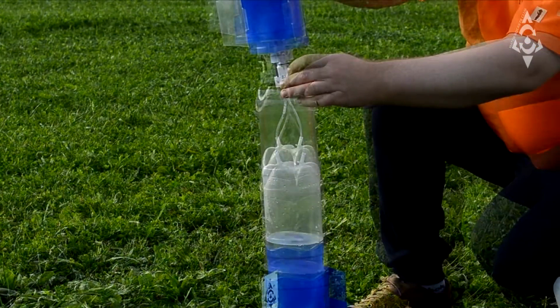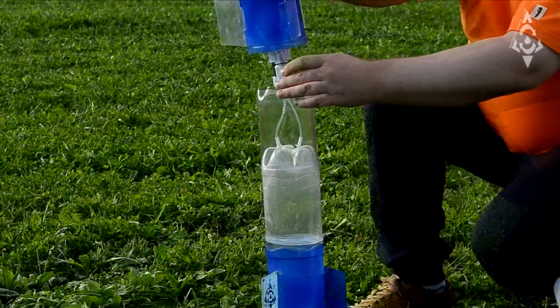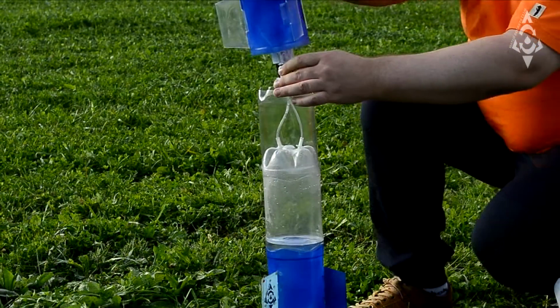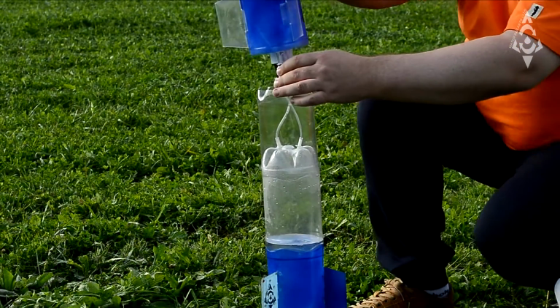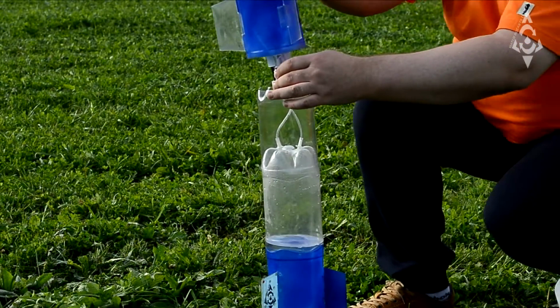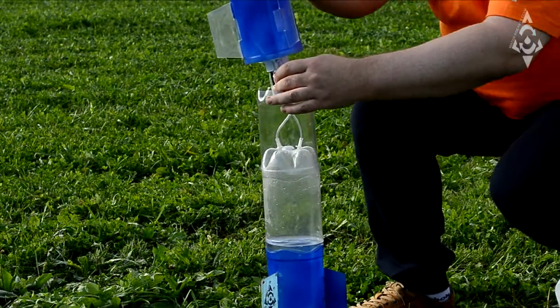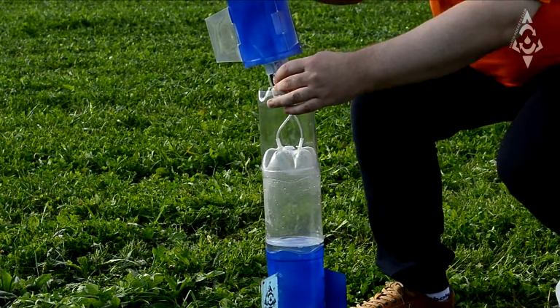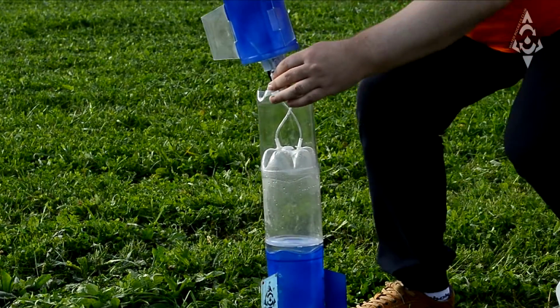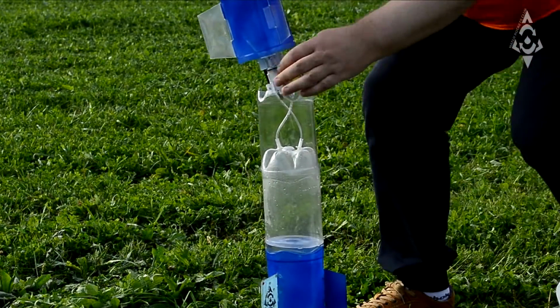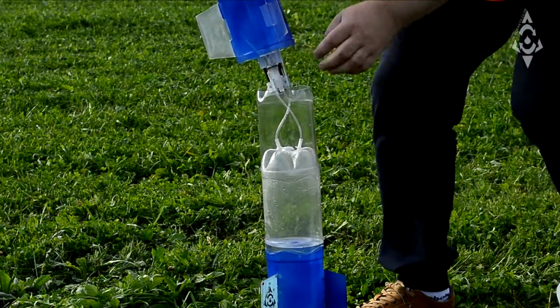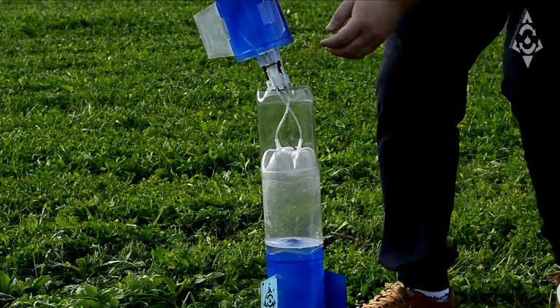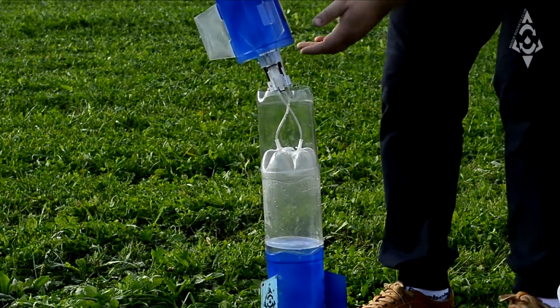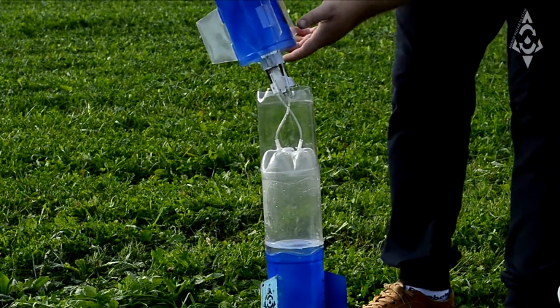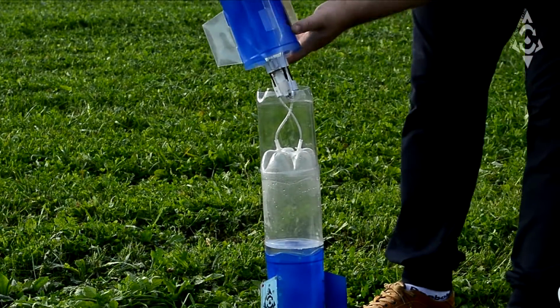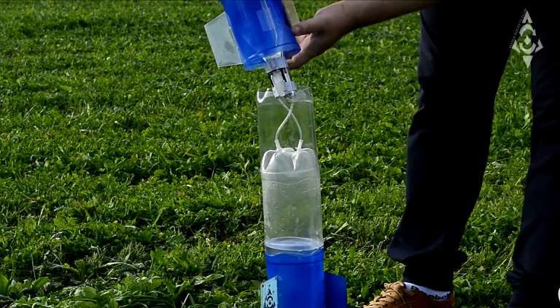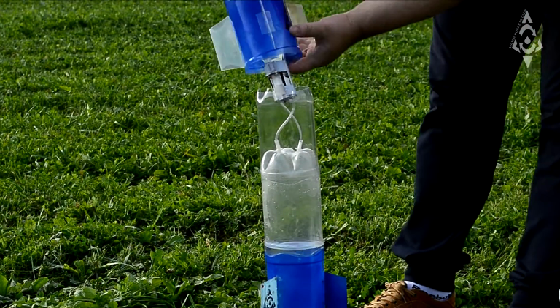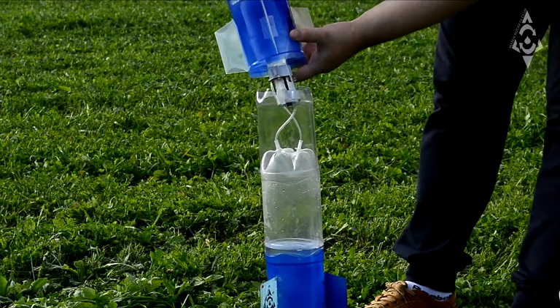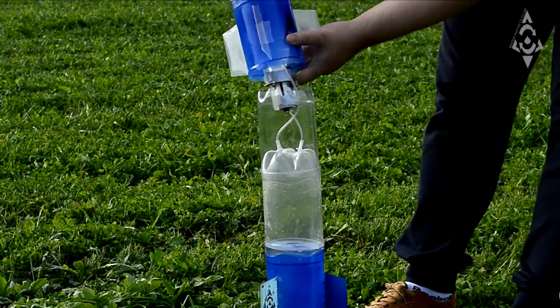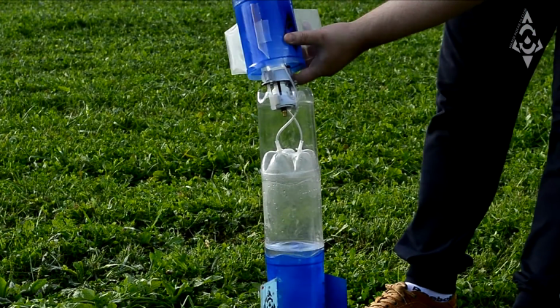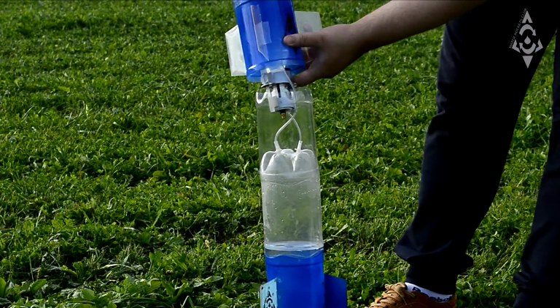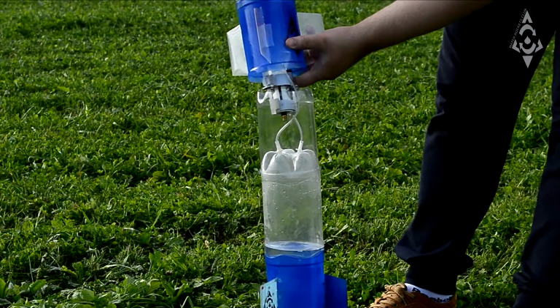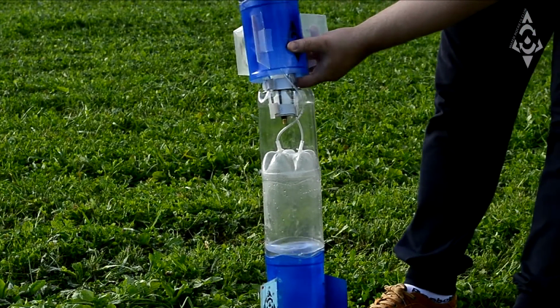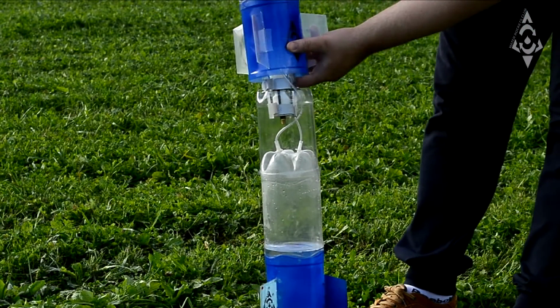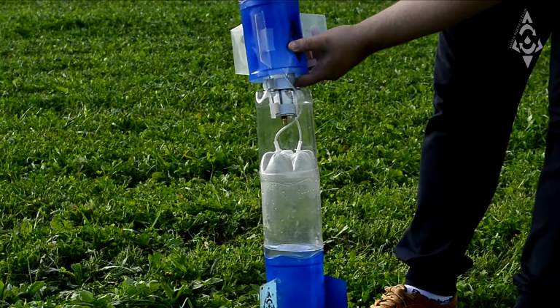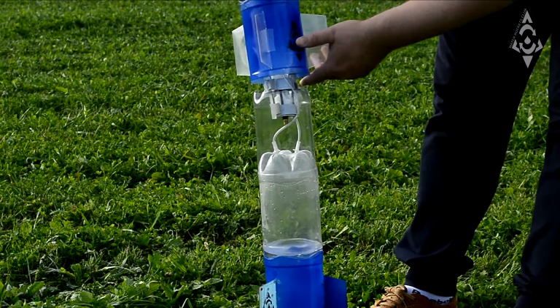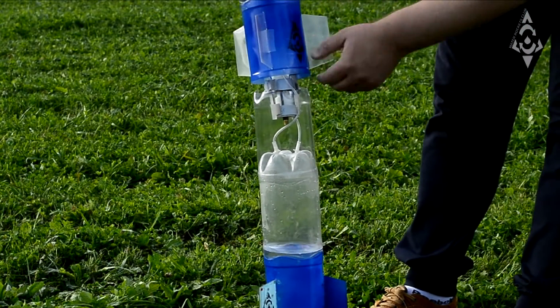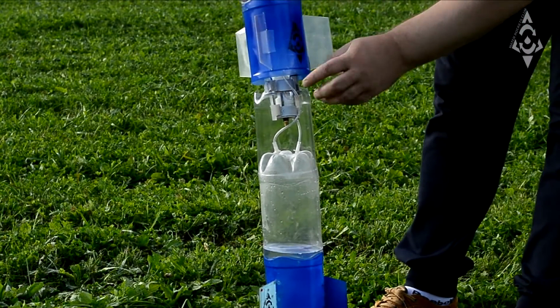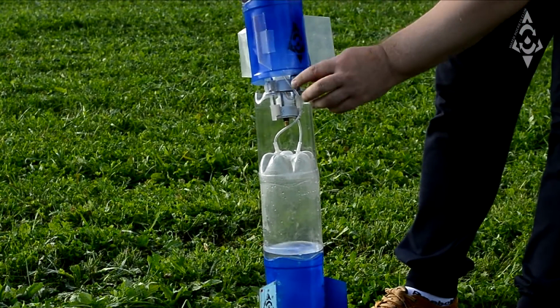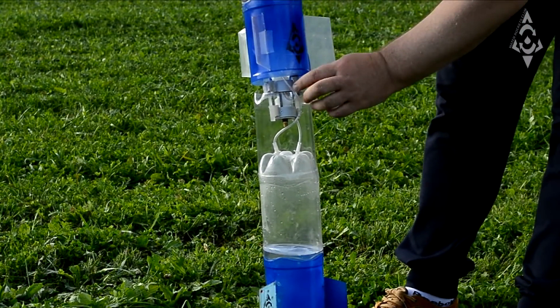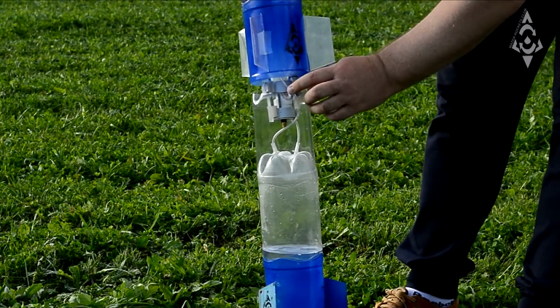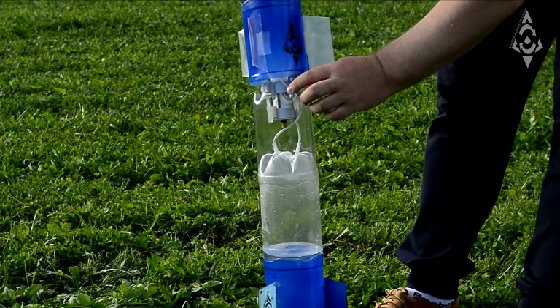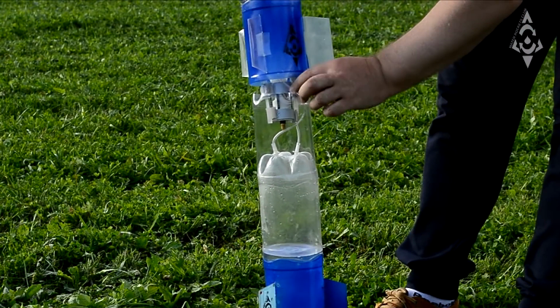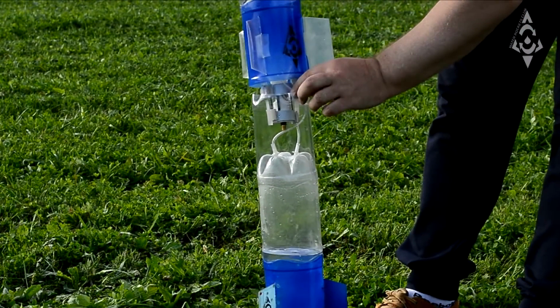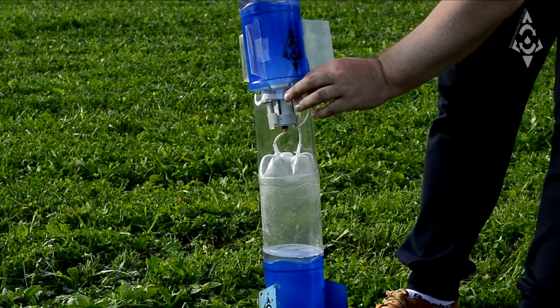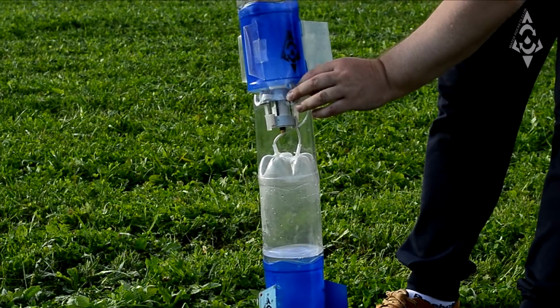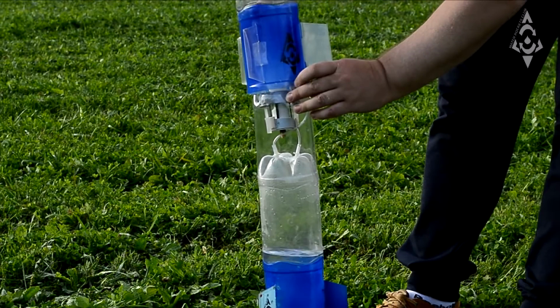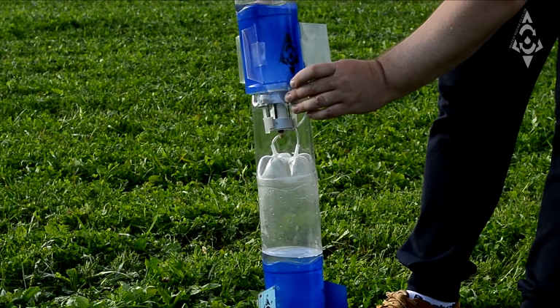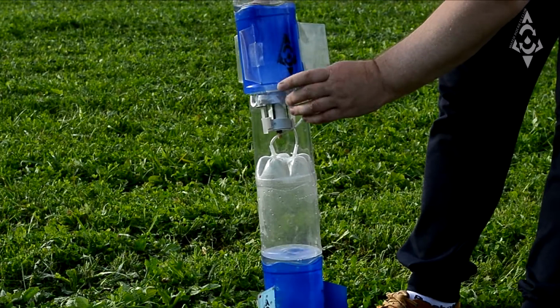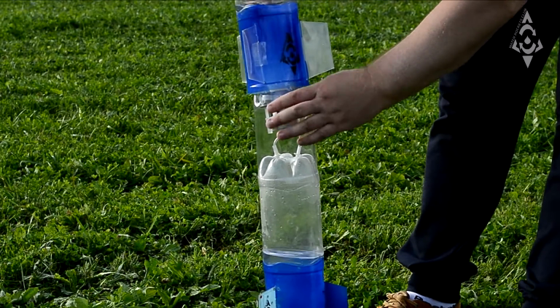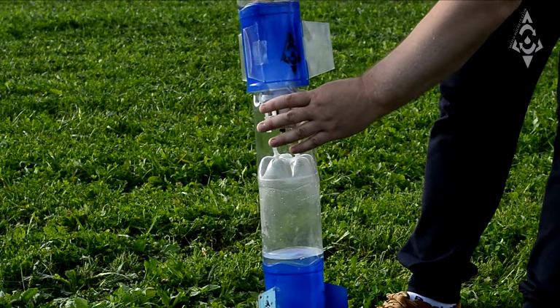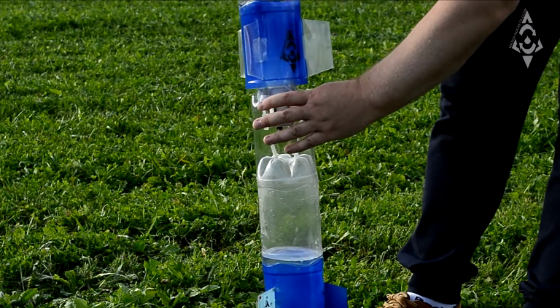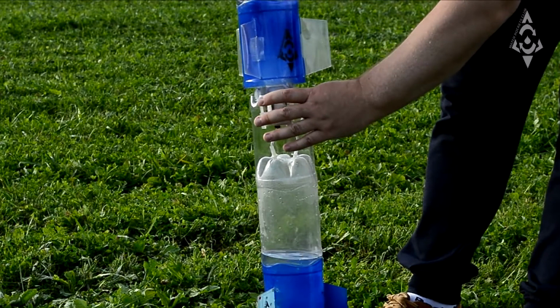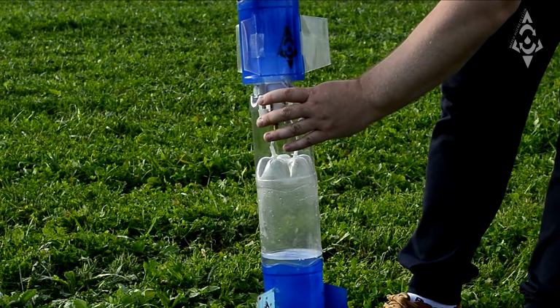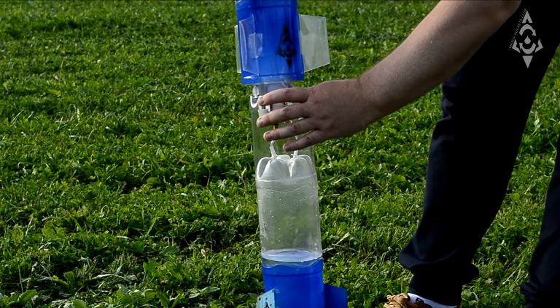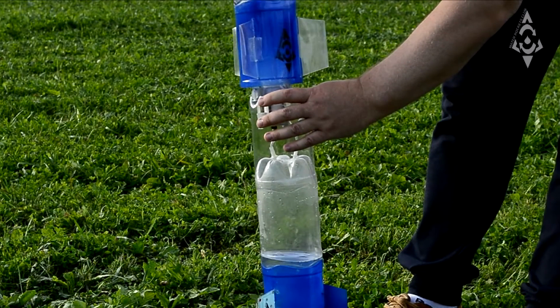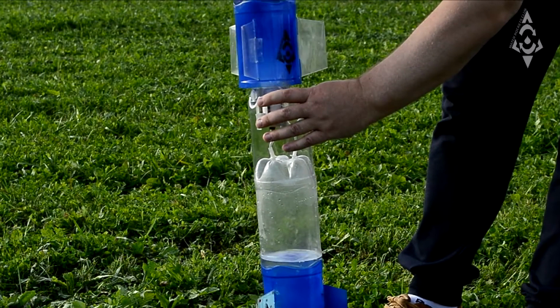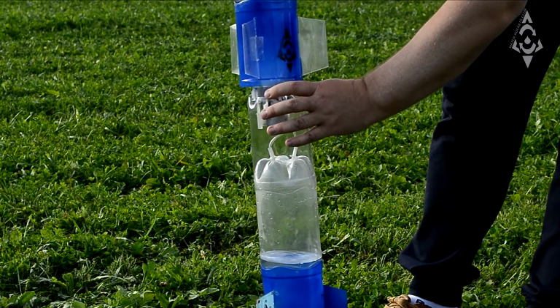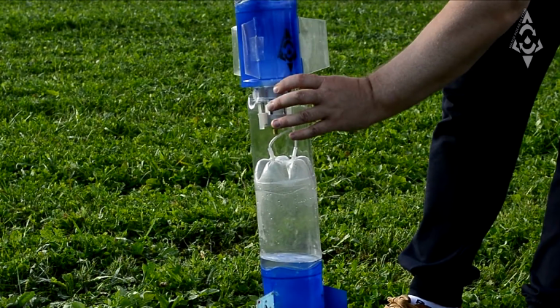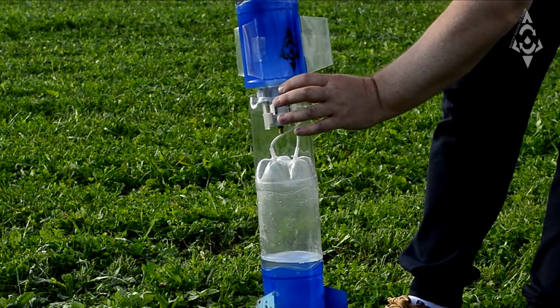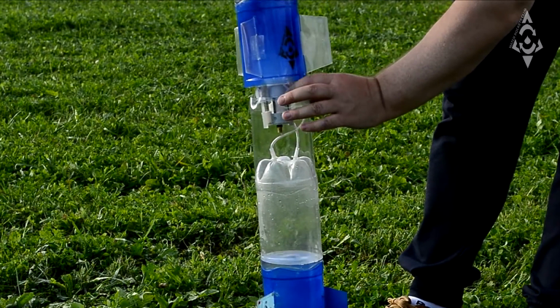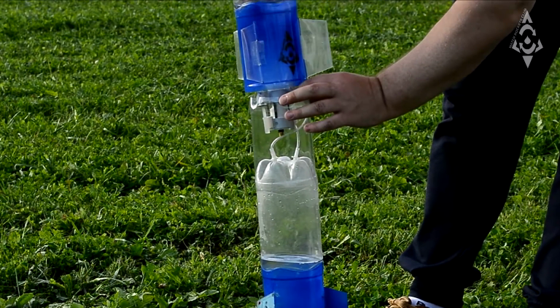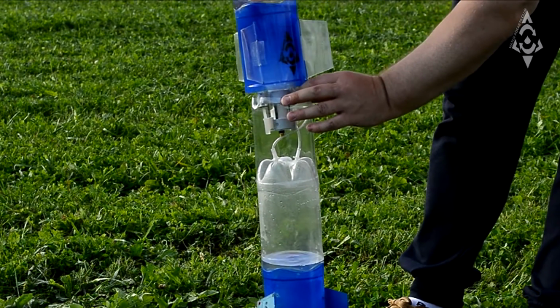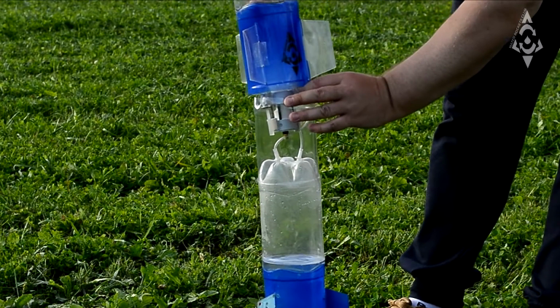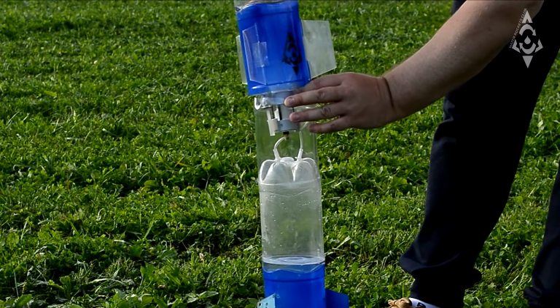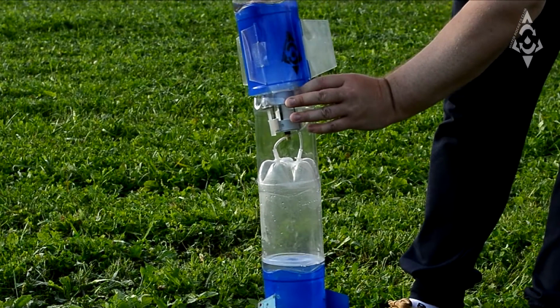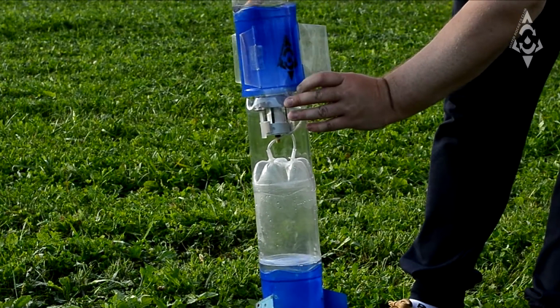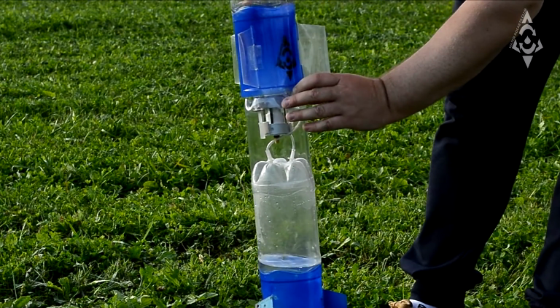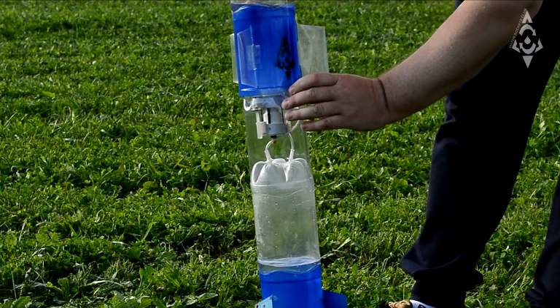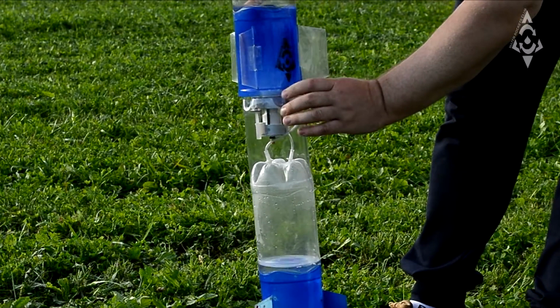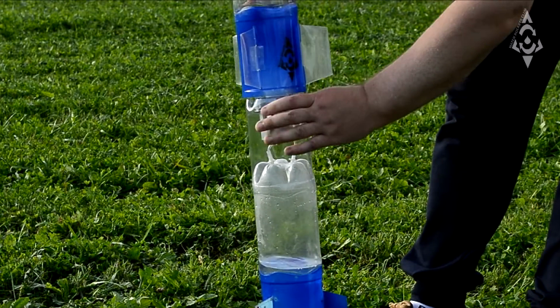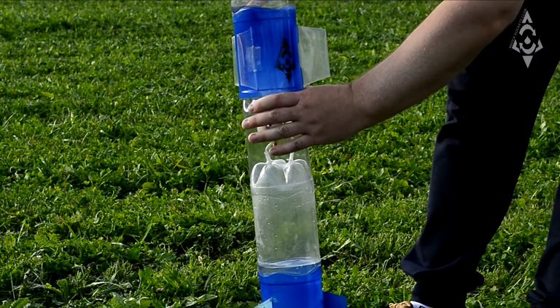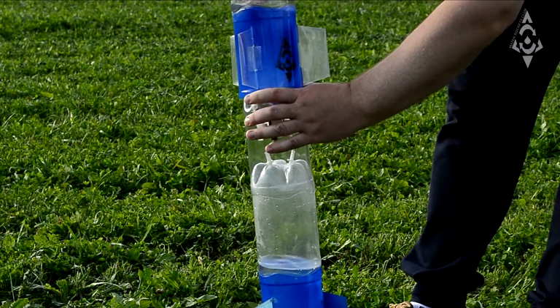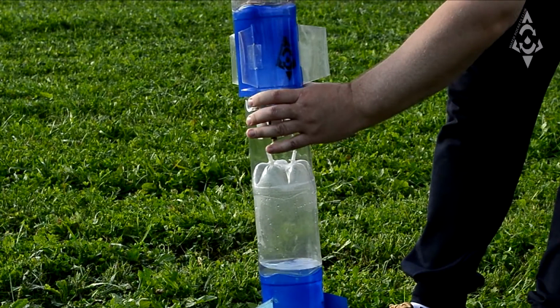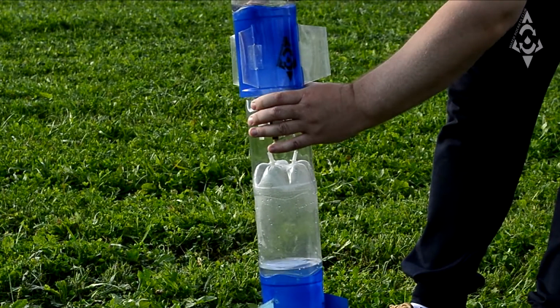Set the second stage in the rocket body. The rocket body serves as the supporting structure.